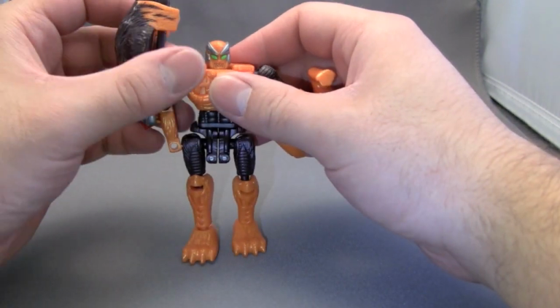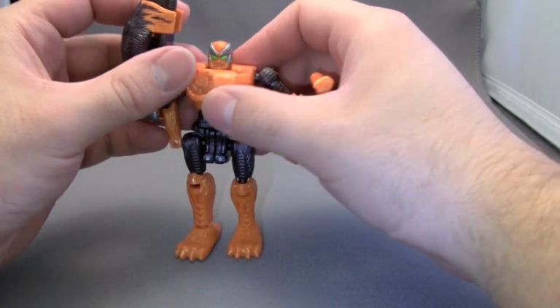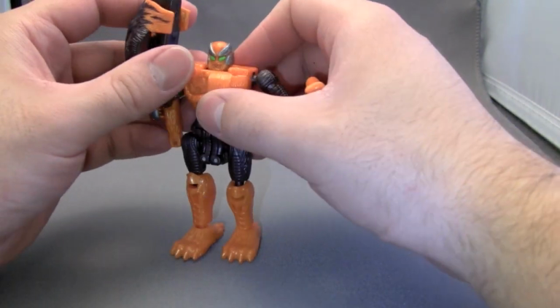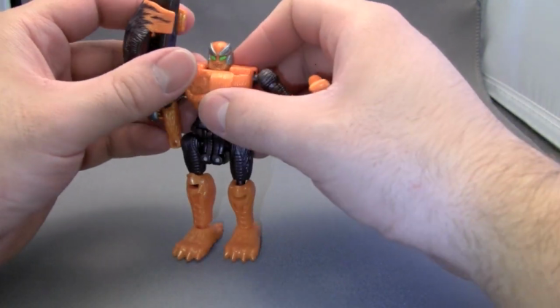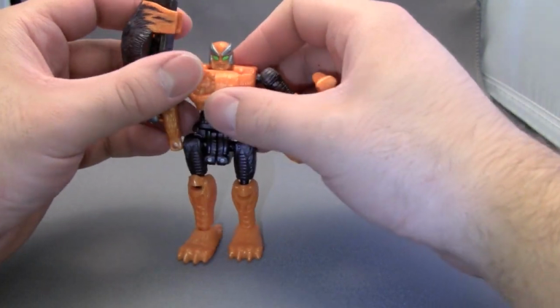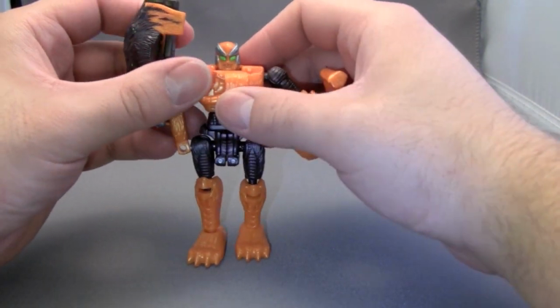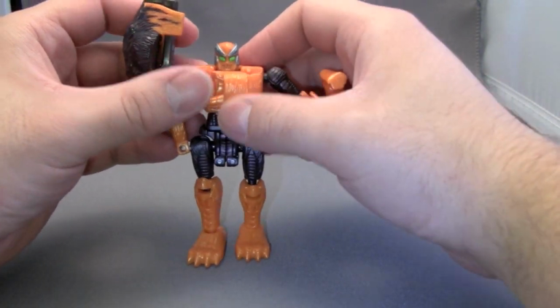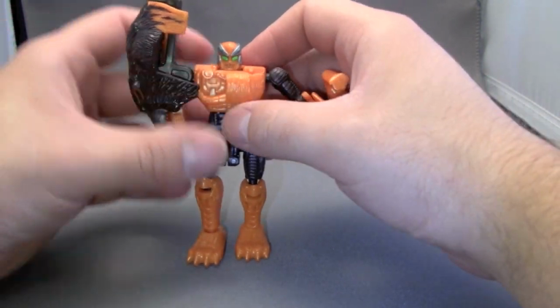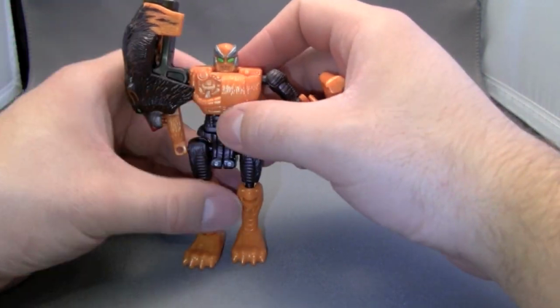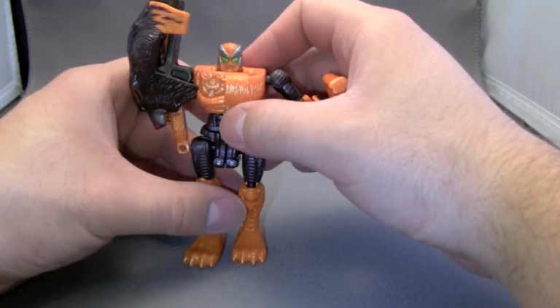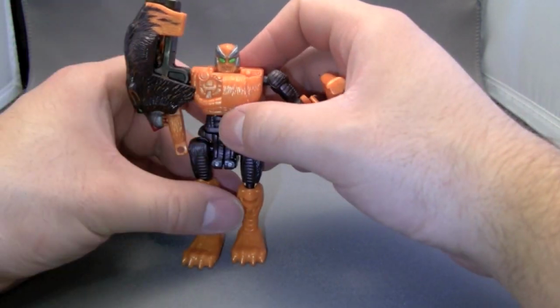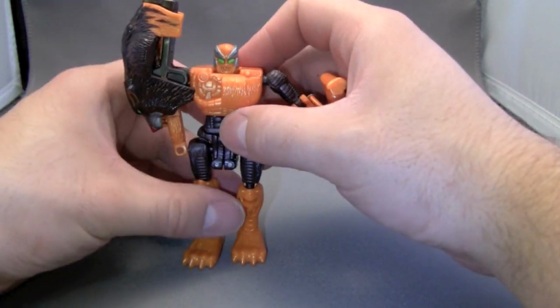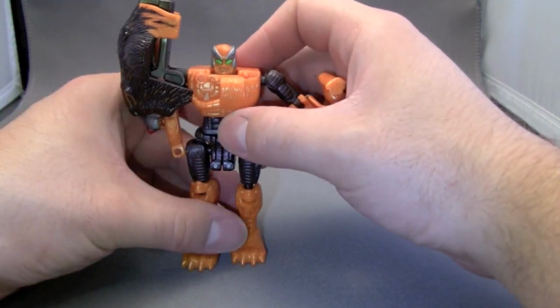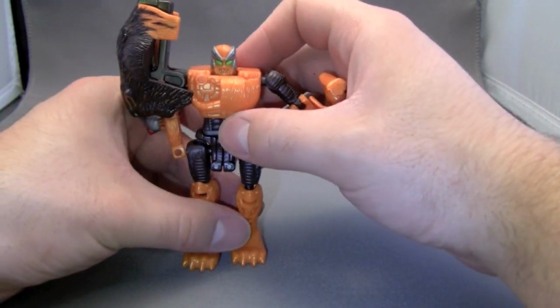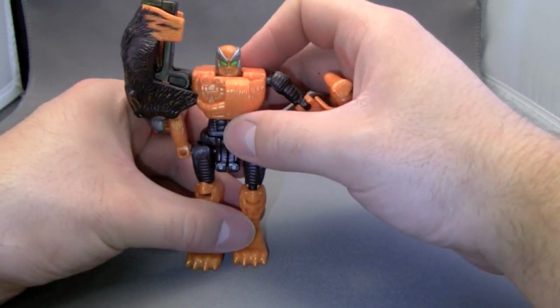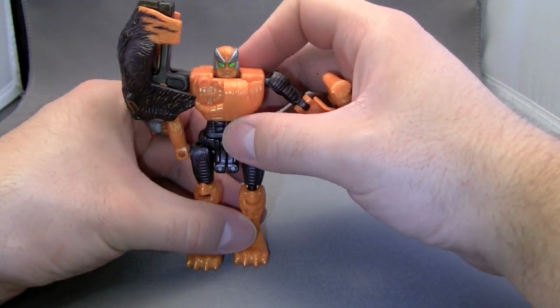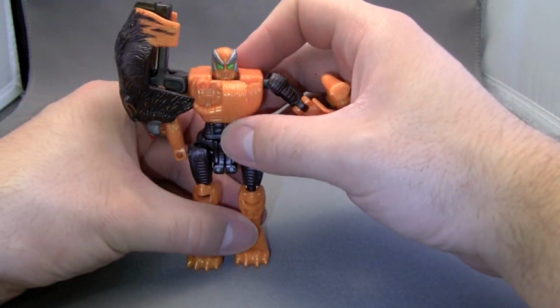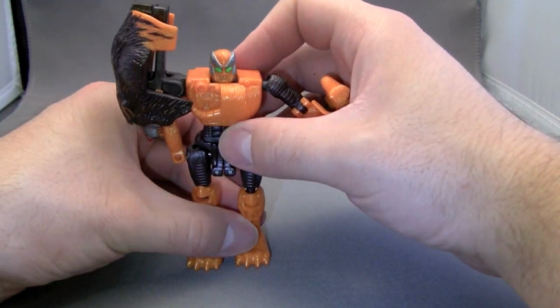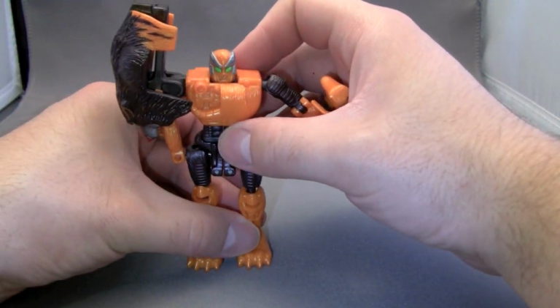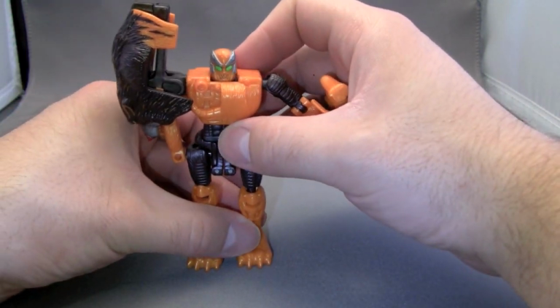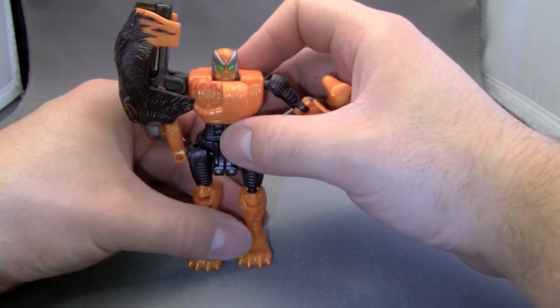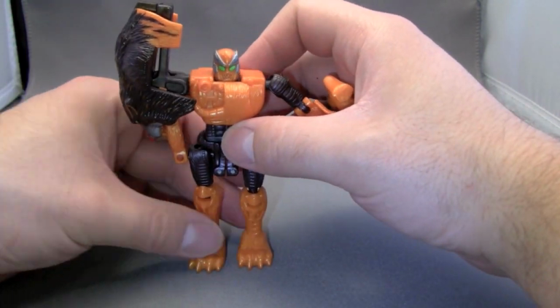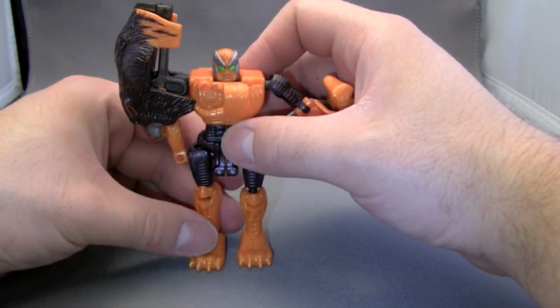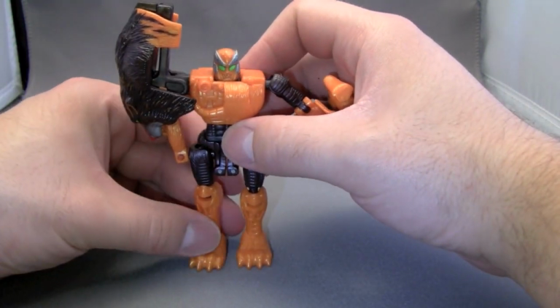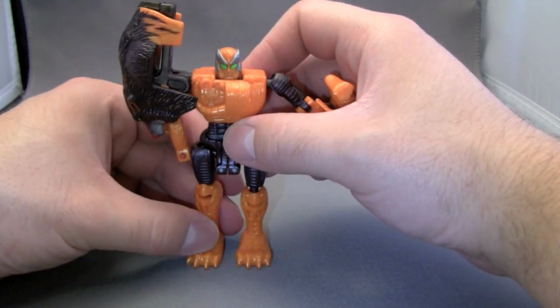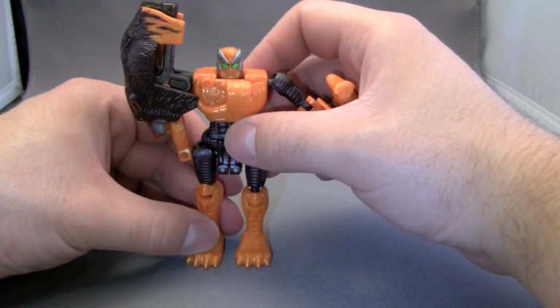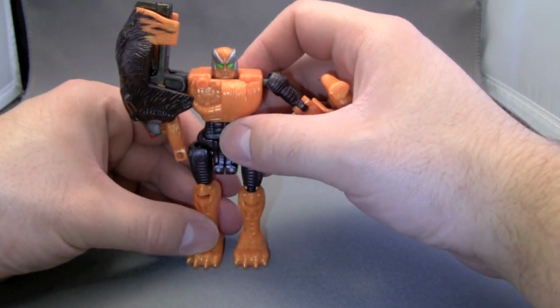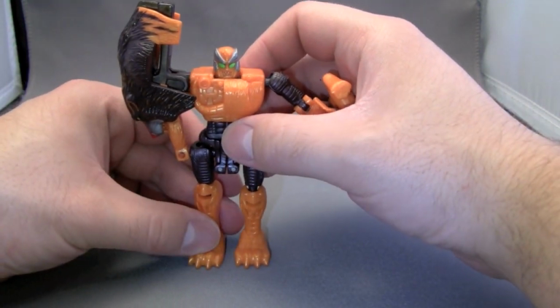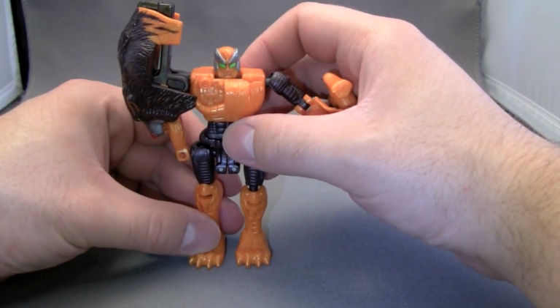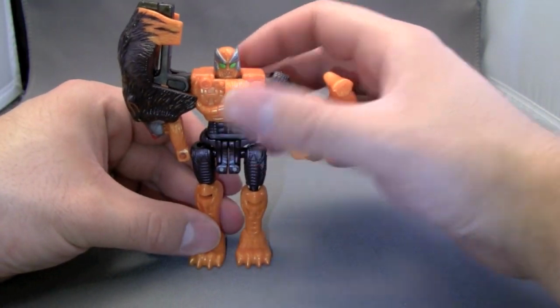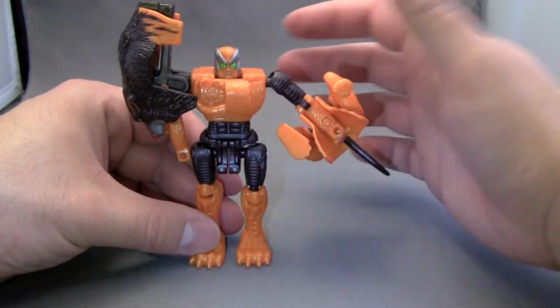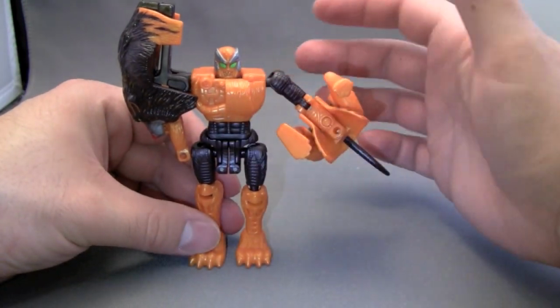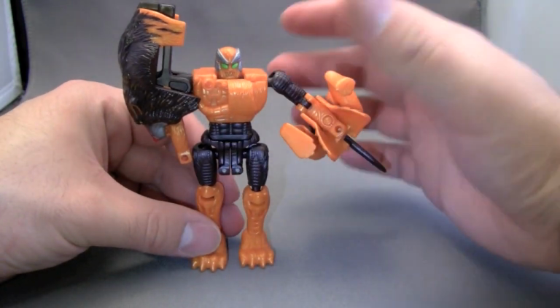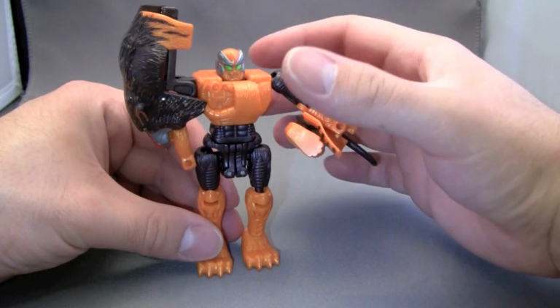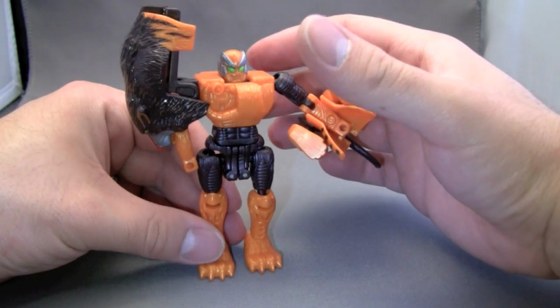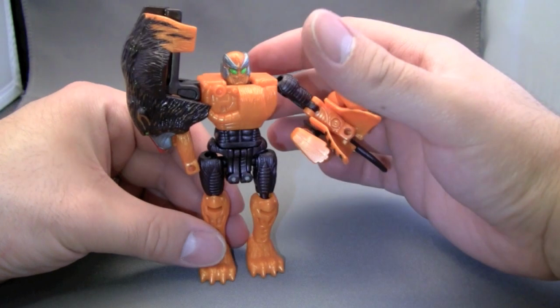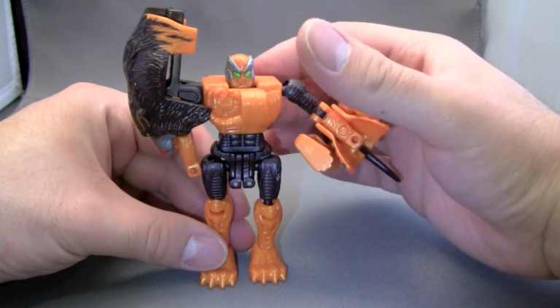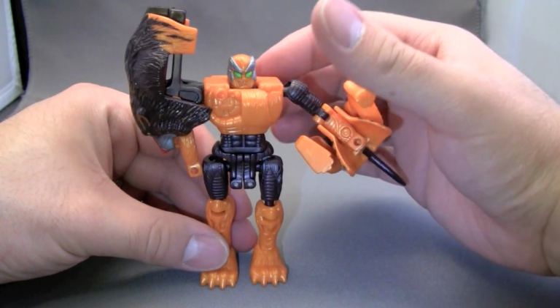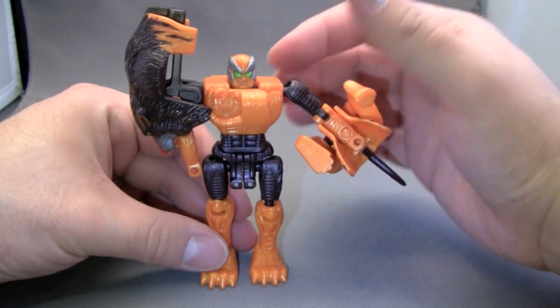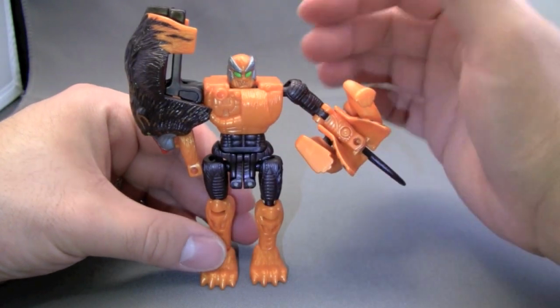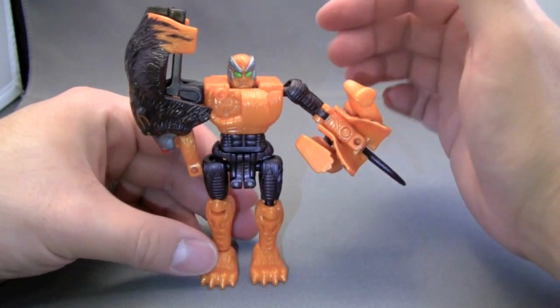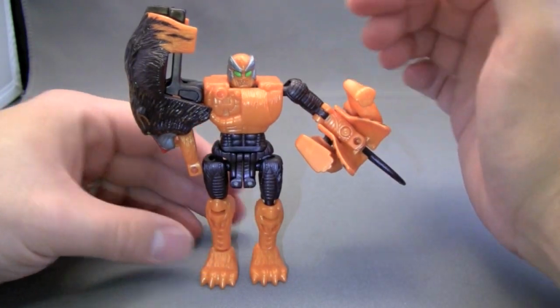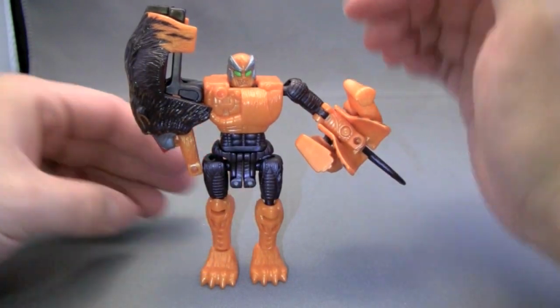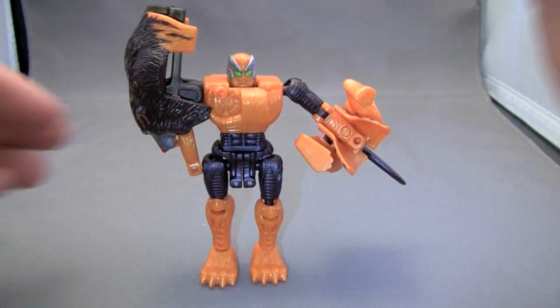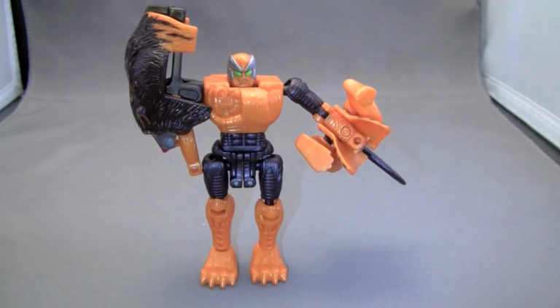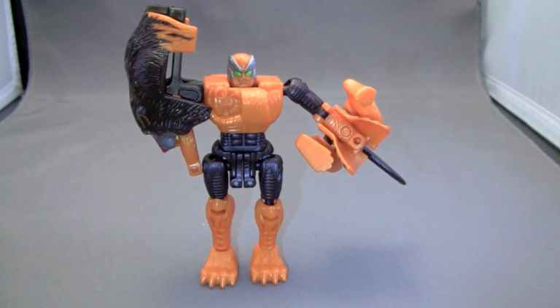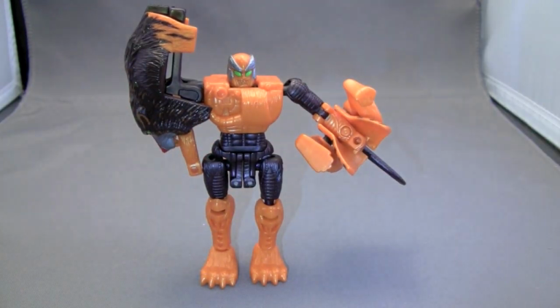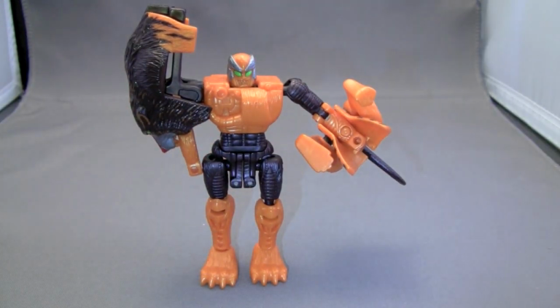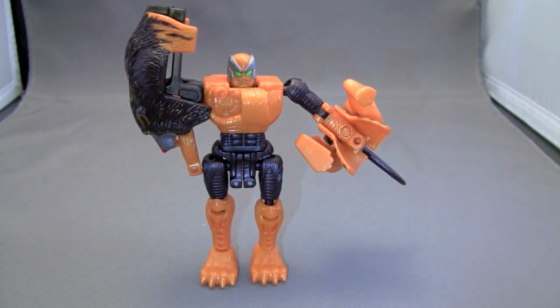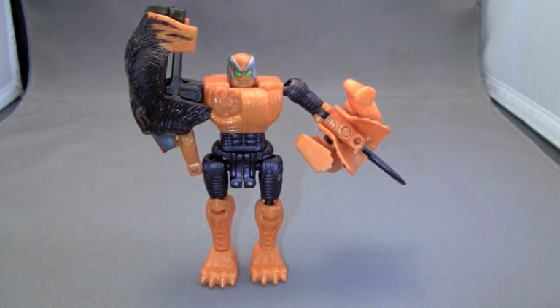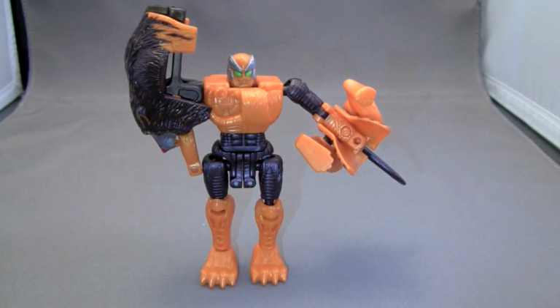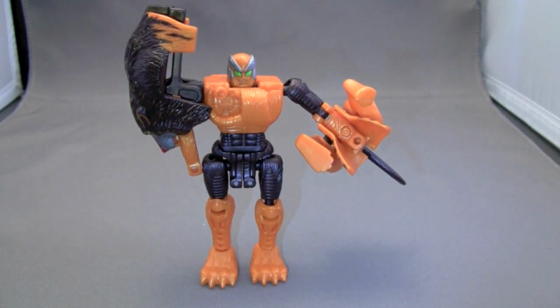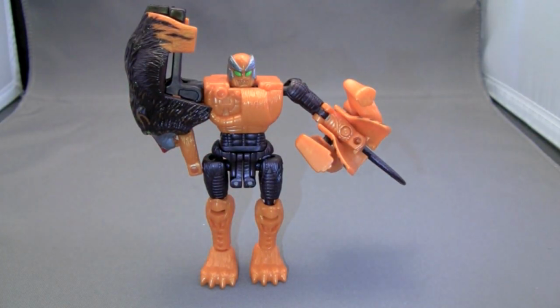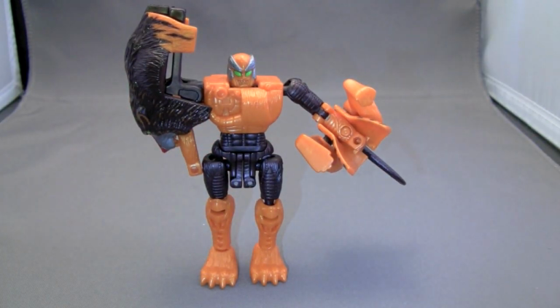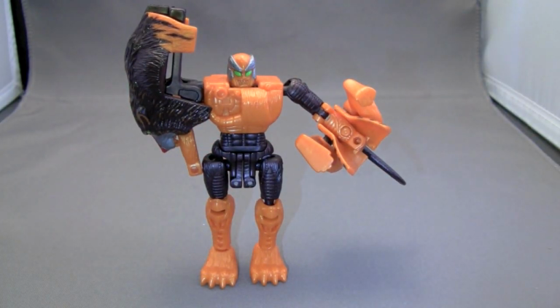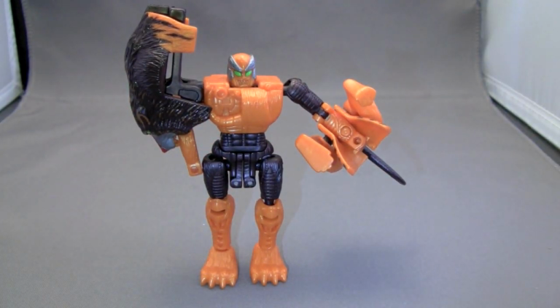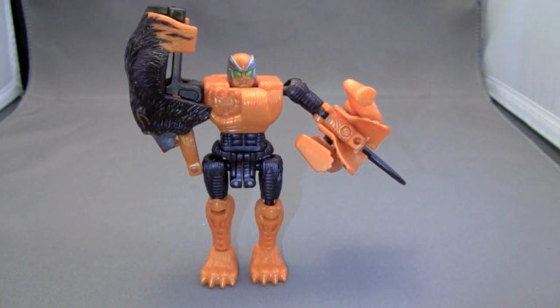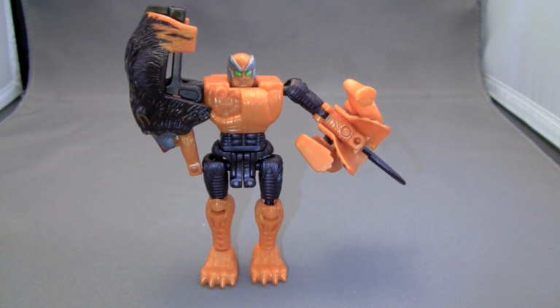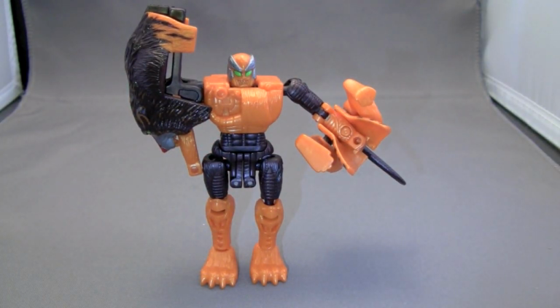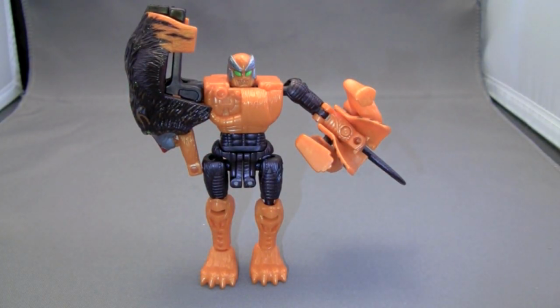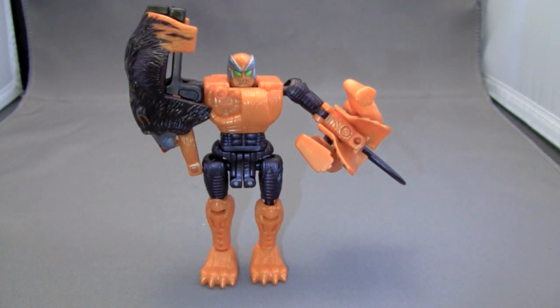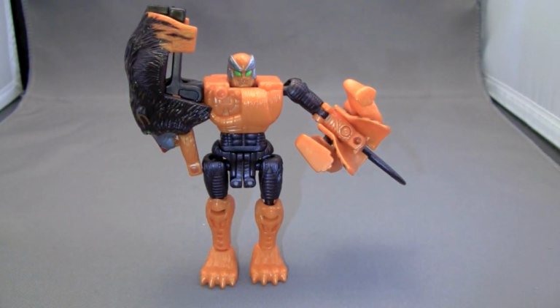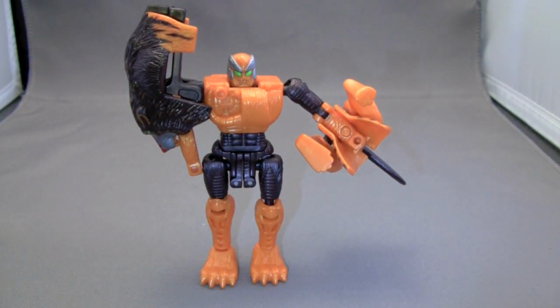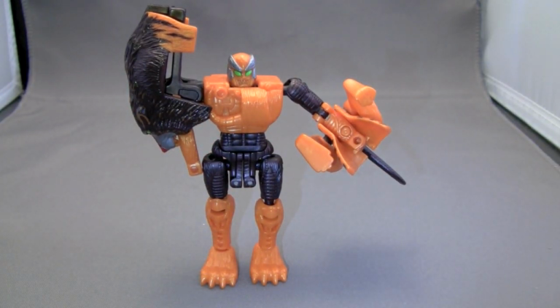Does this belong in your collection? That's really up to you. I really like this figure — you might not.